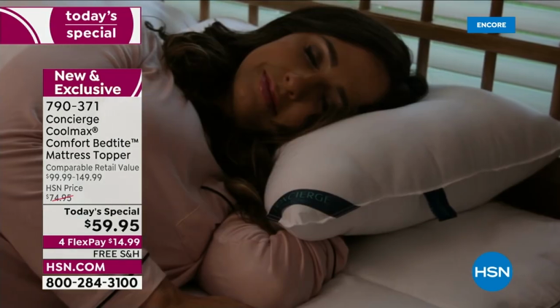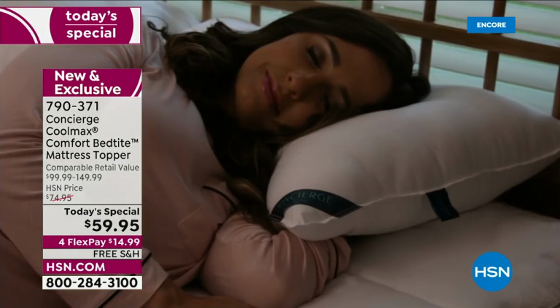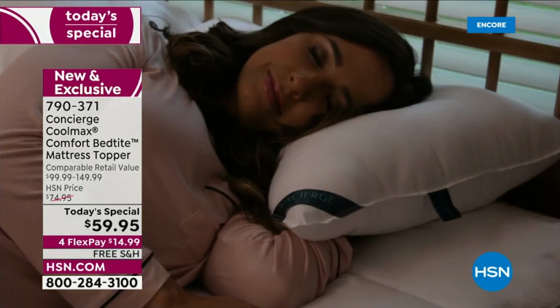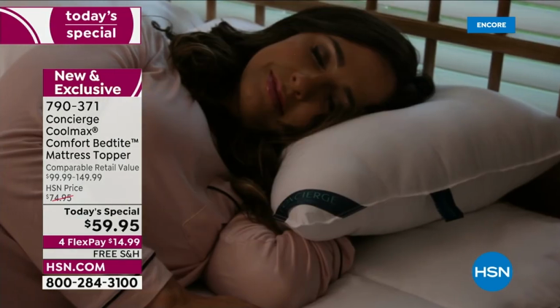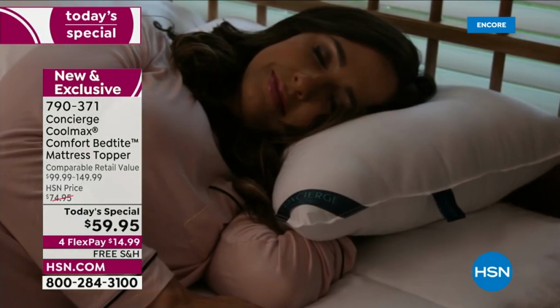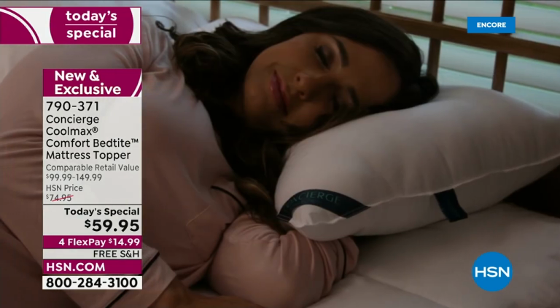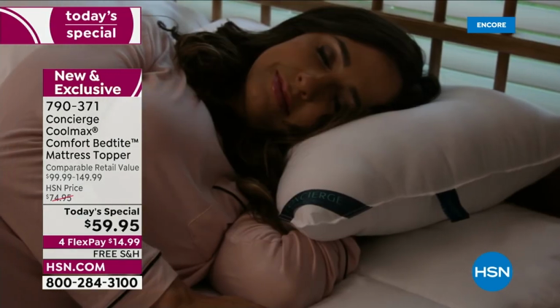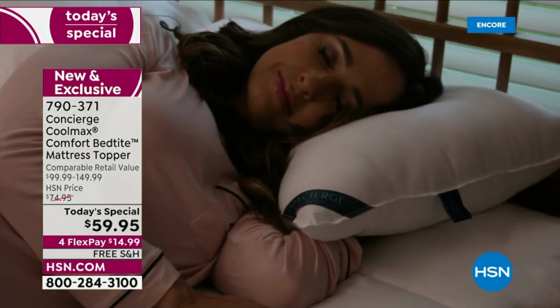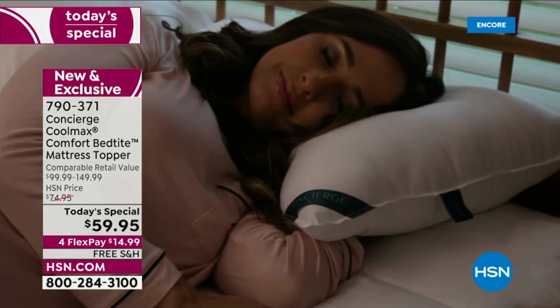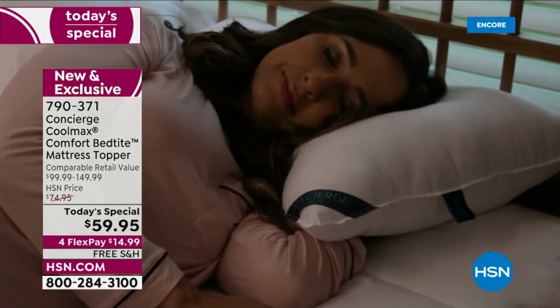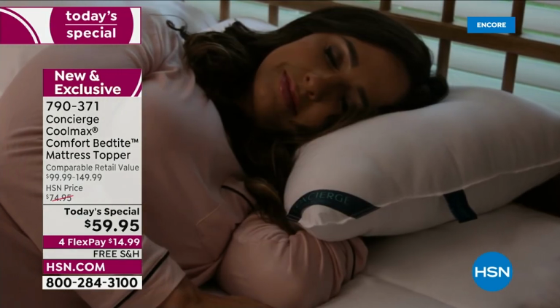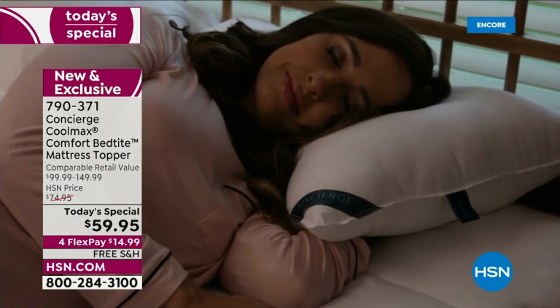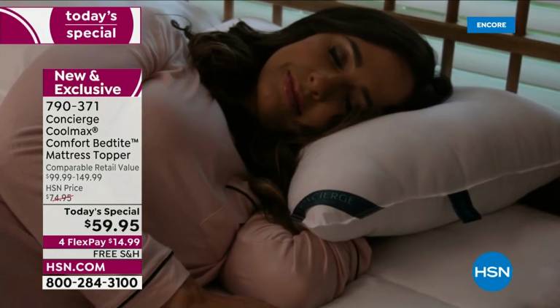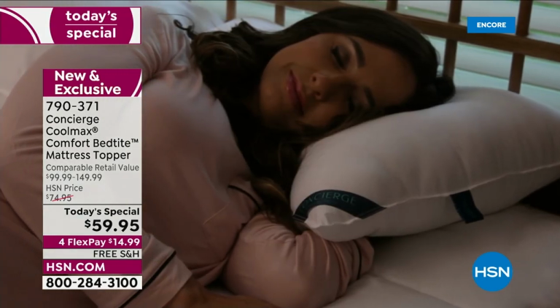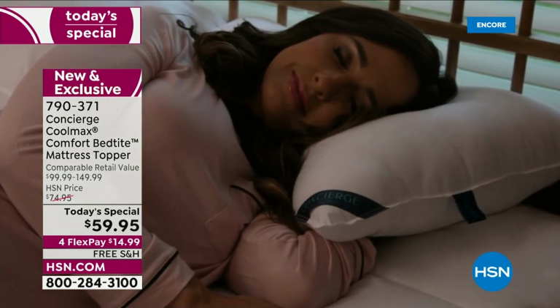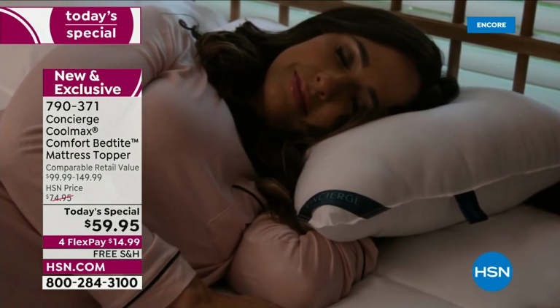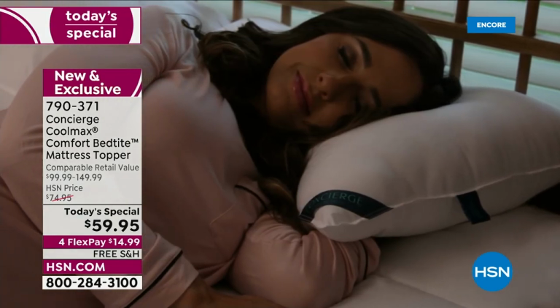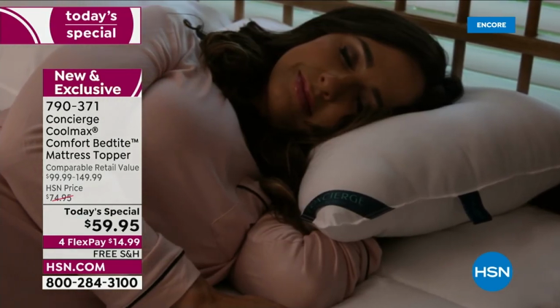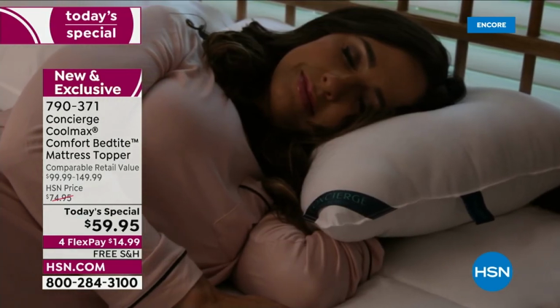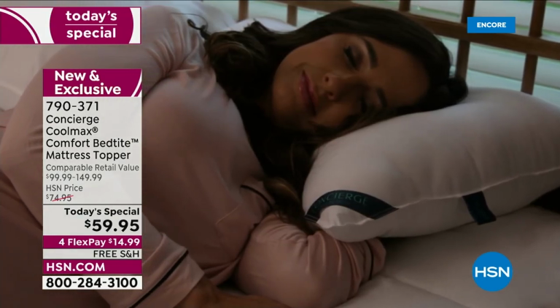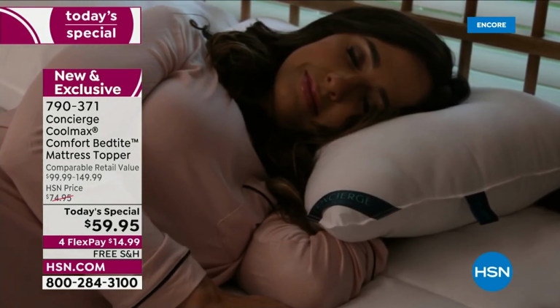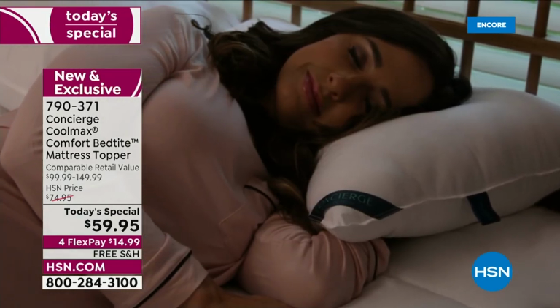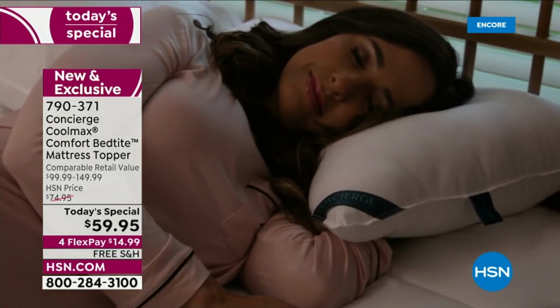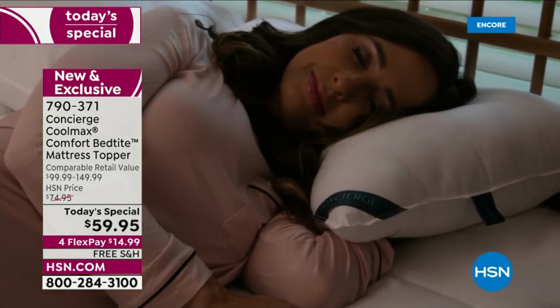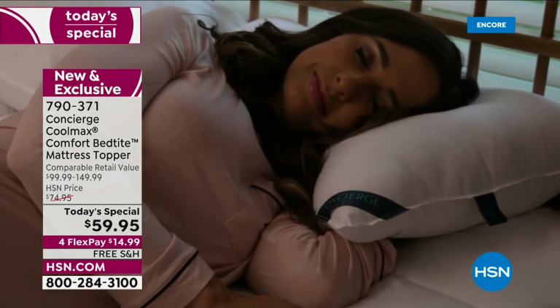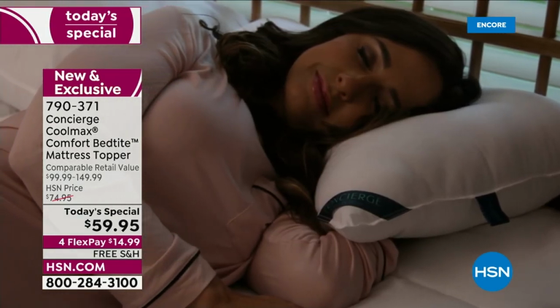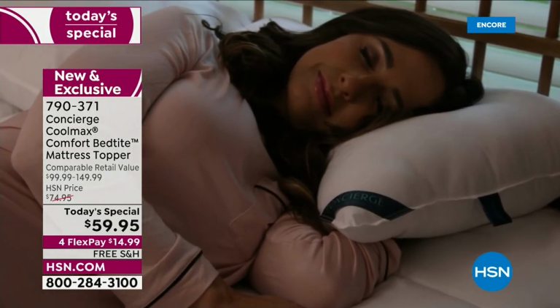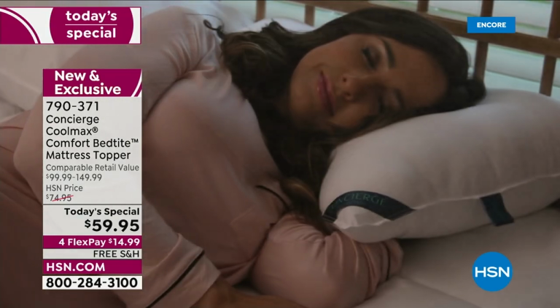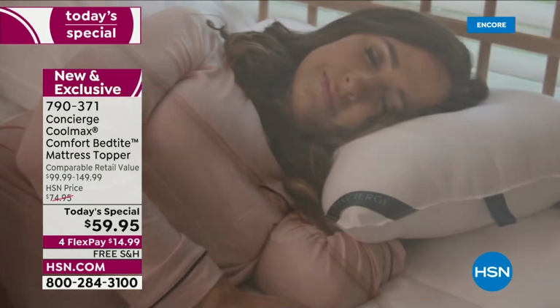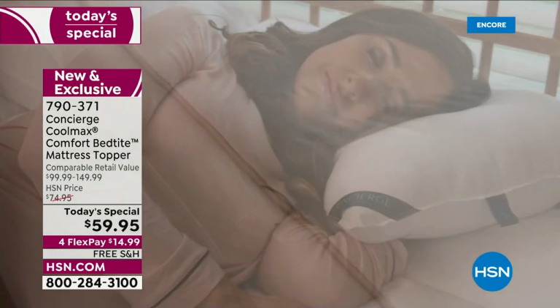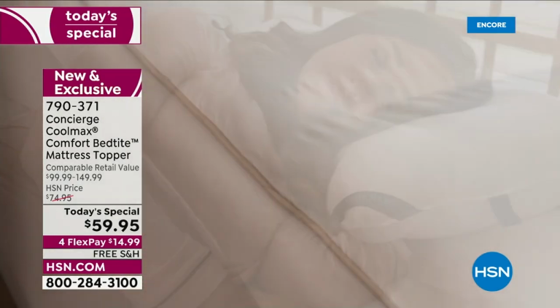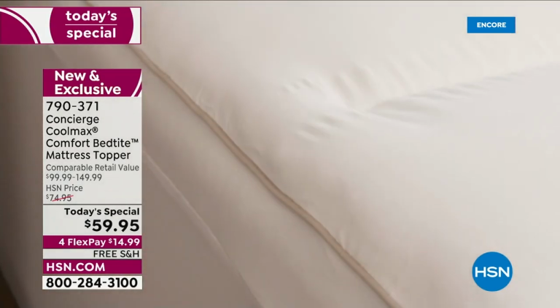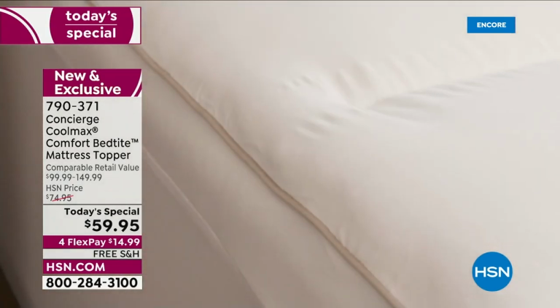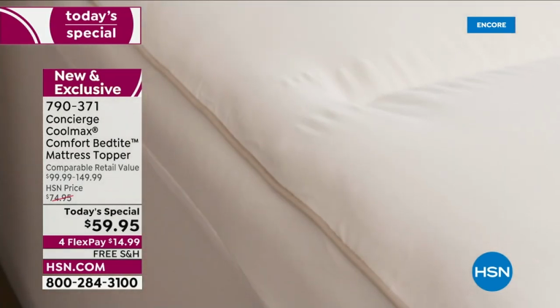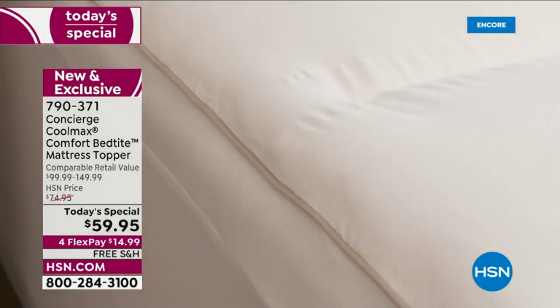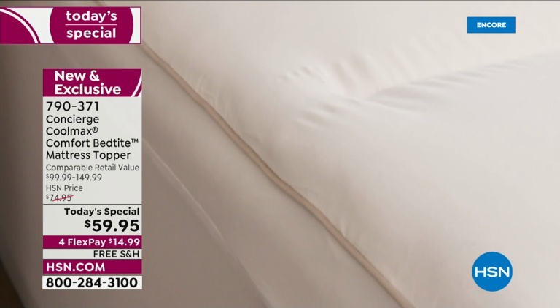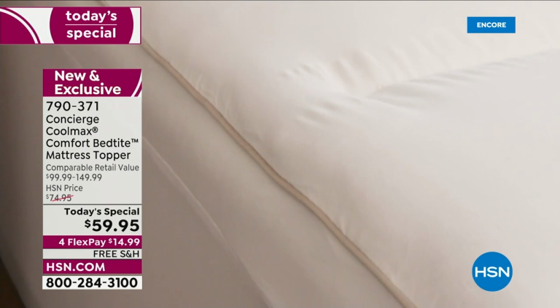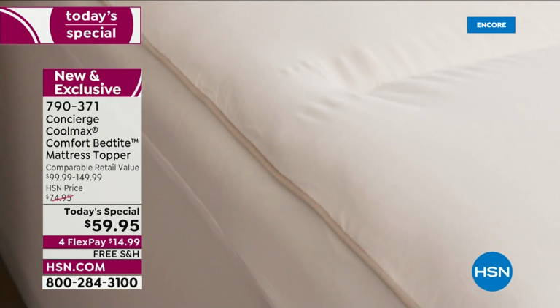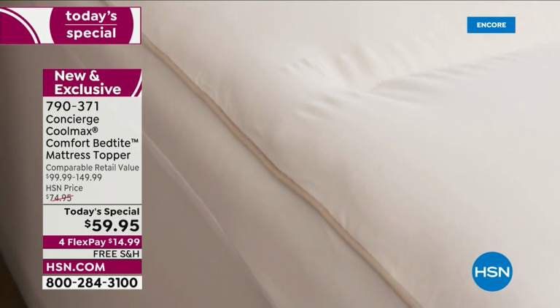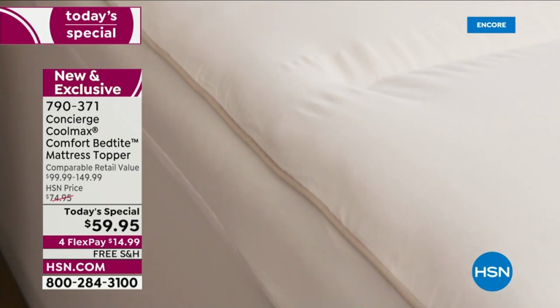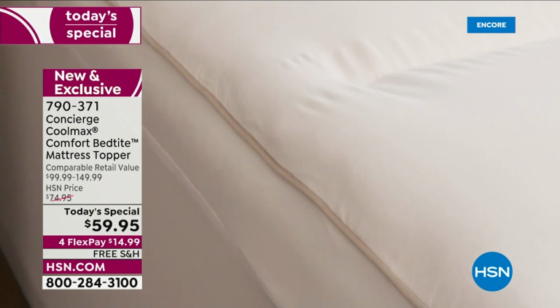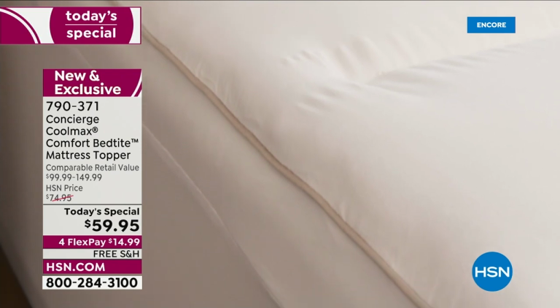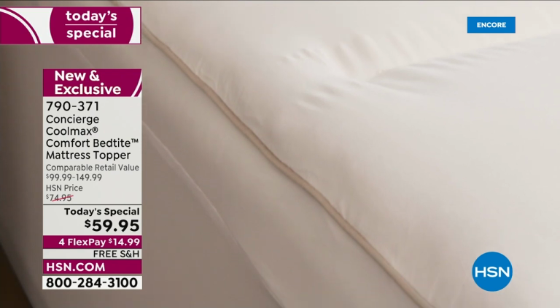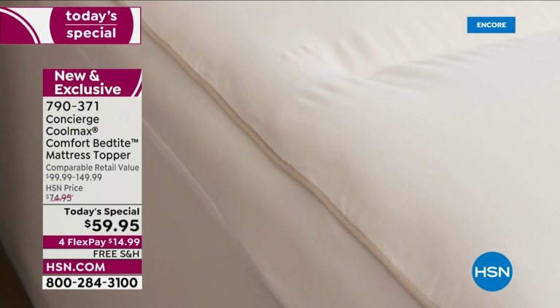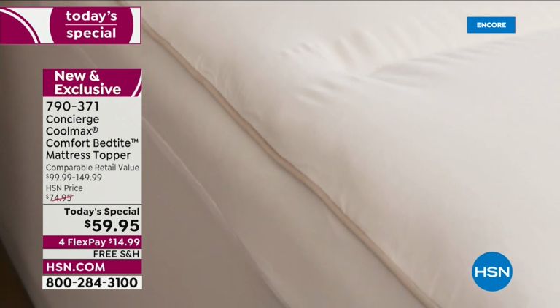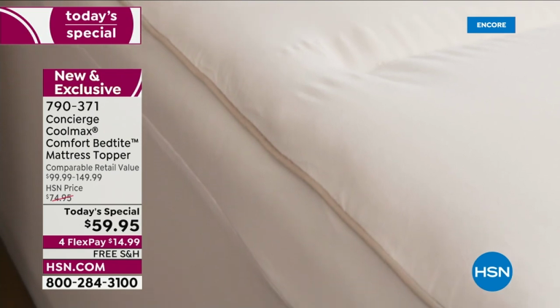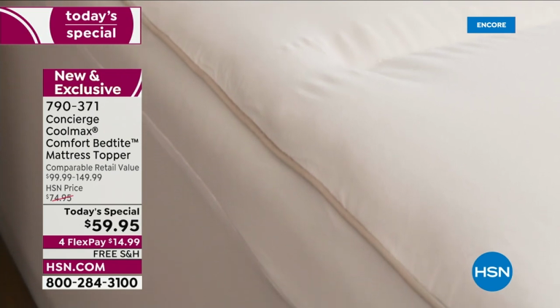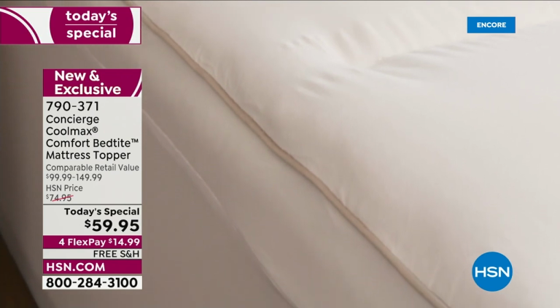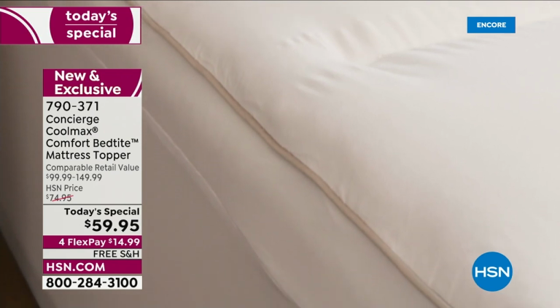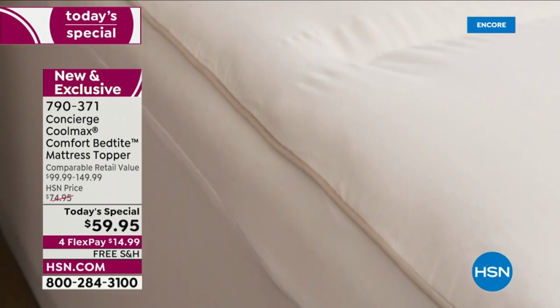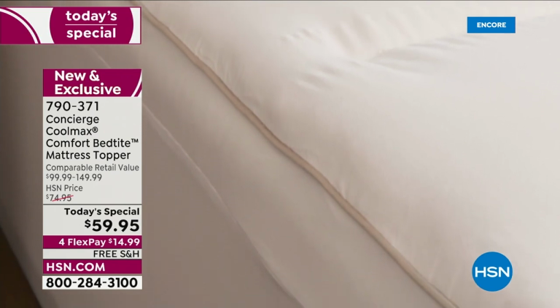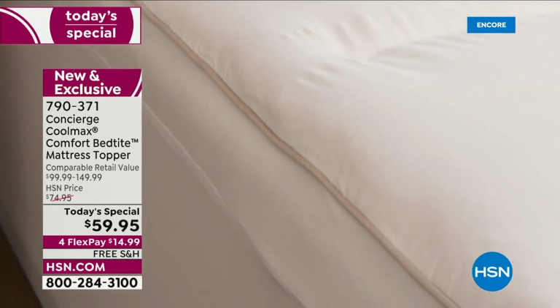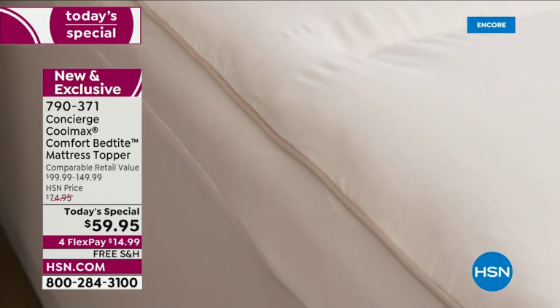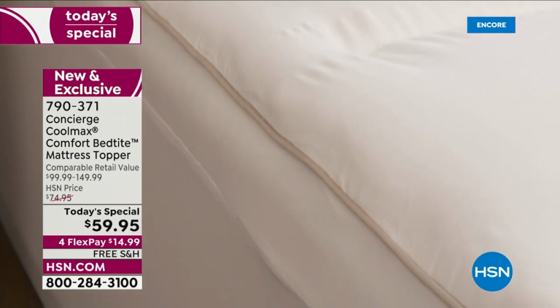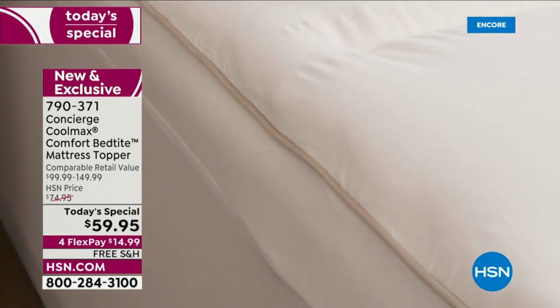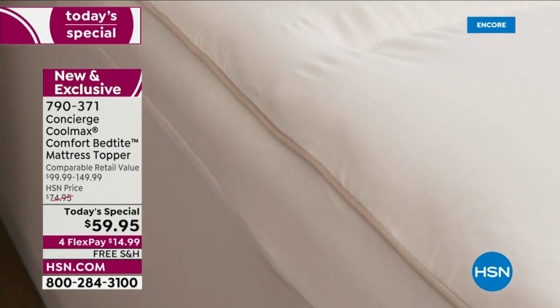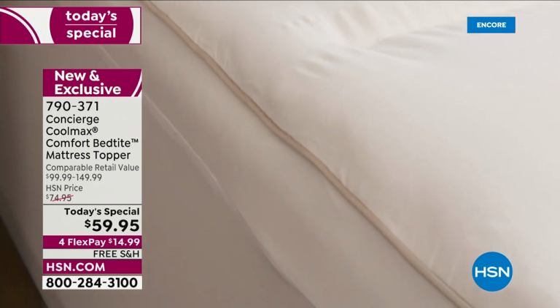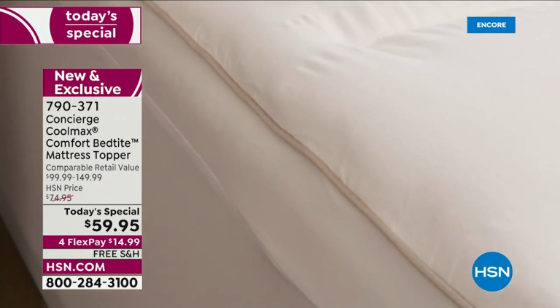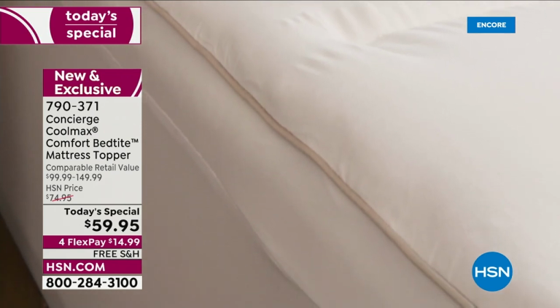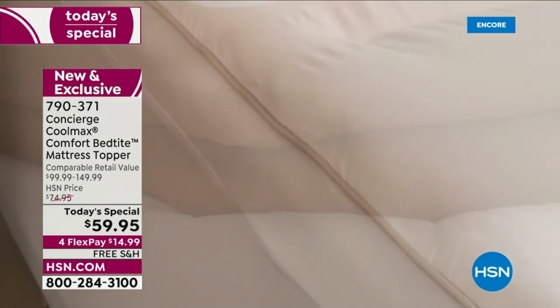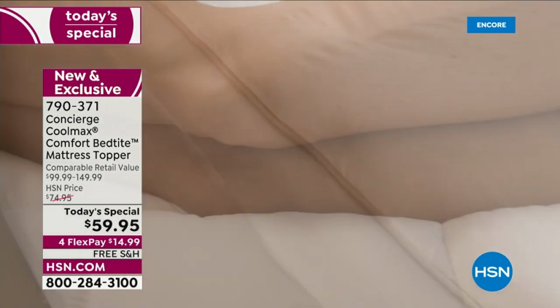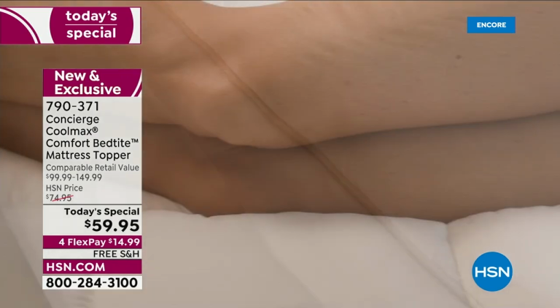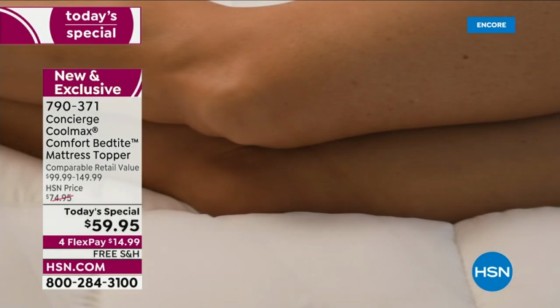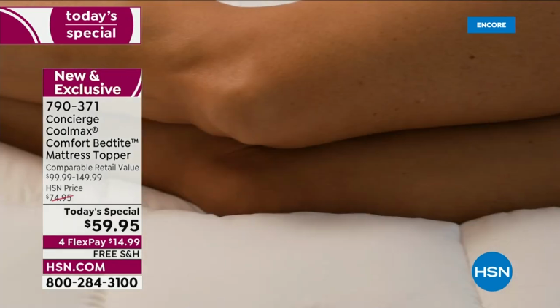We have now sold 2,300 mattress toppers just last hour alone, and that's more than we projected. The reason is we've taken some of the best features — the ones you all love the most — and put them all together in one deal. And it's not just one deal for one day. It's one deal for the rest of the entire year.